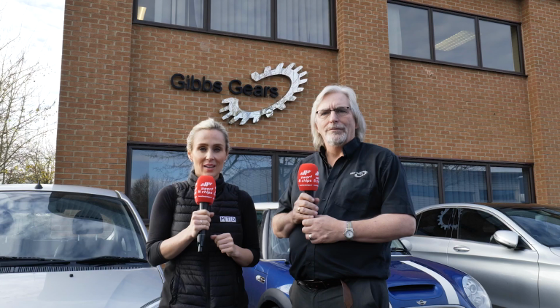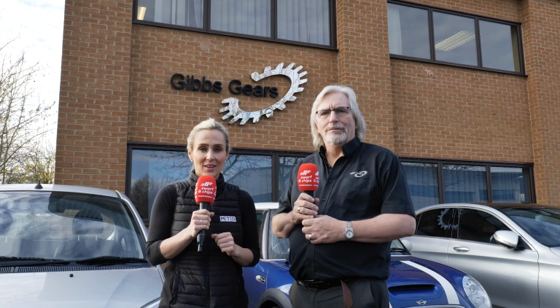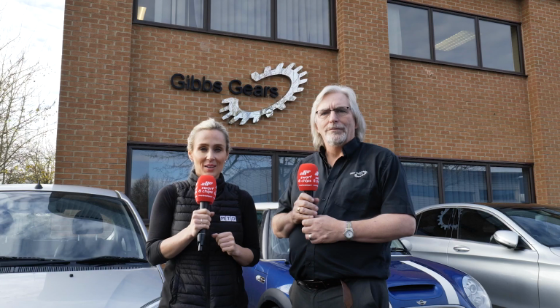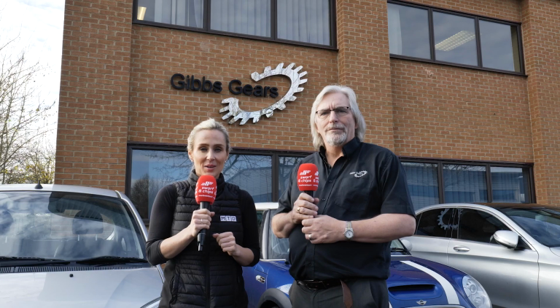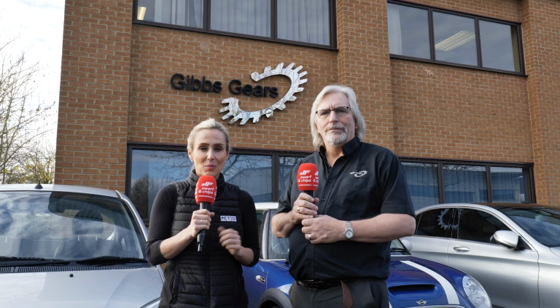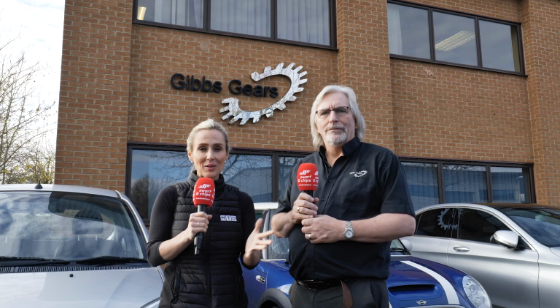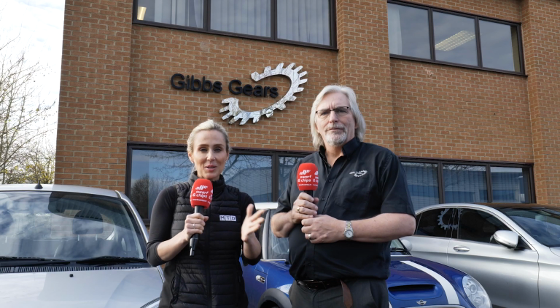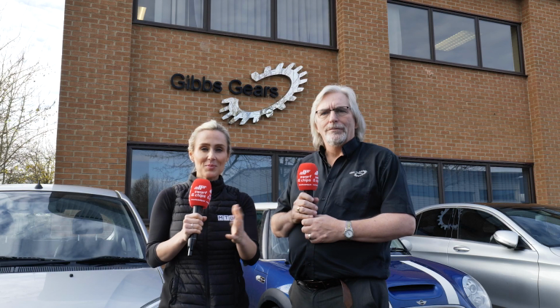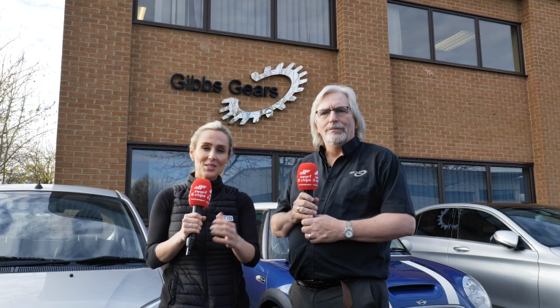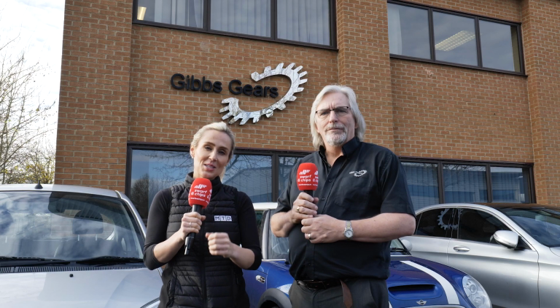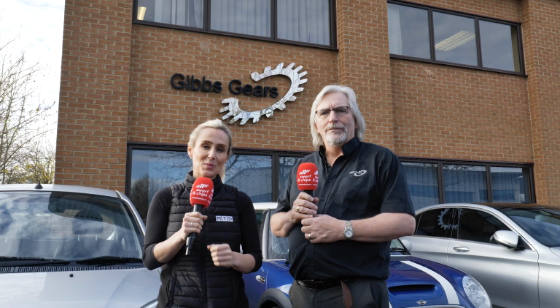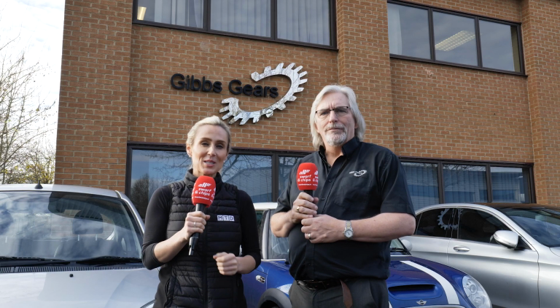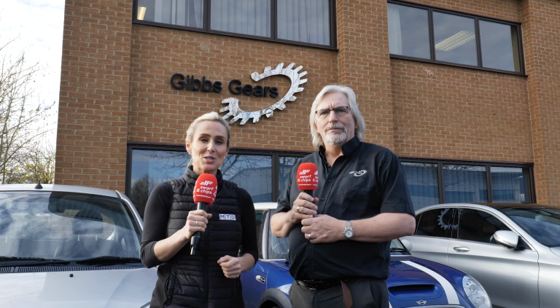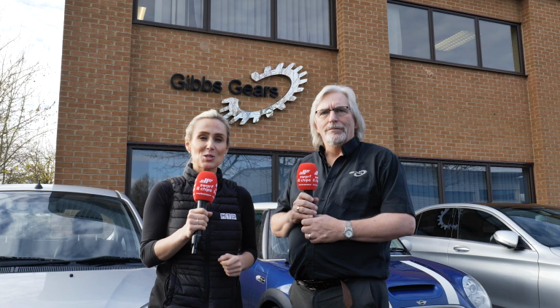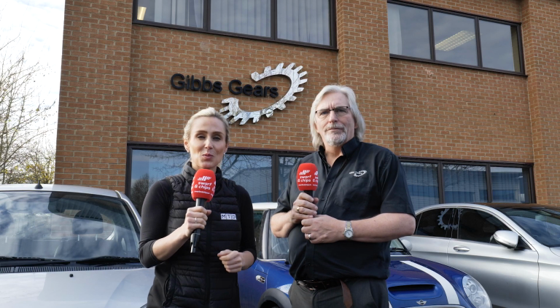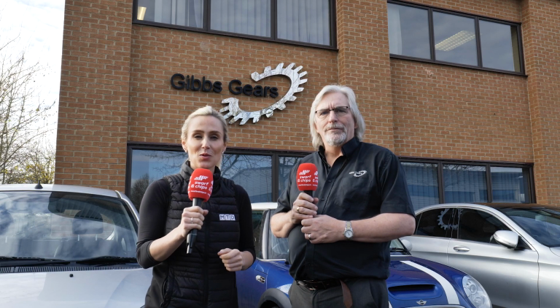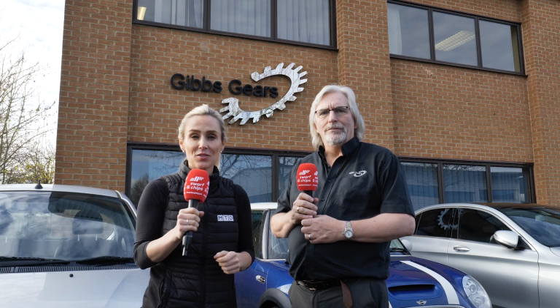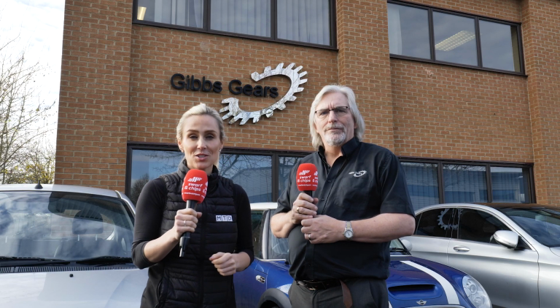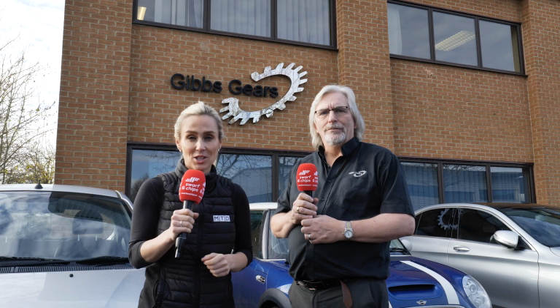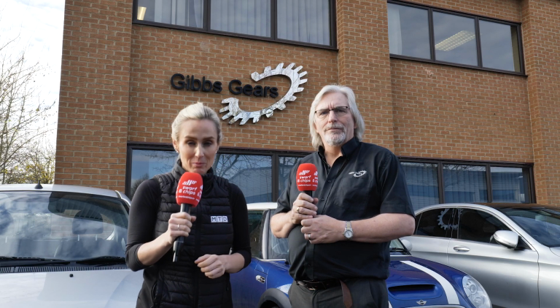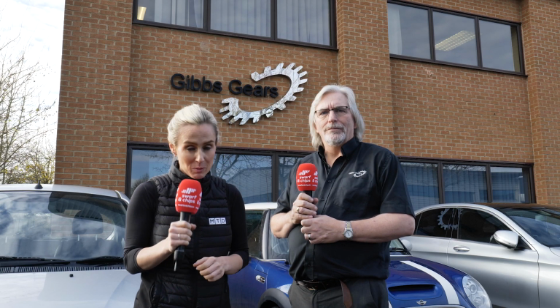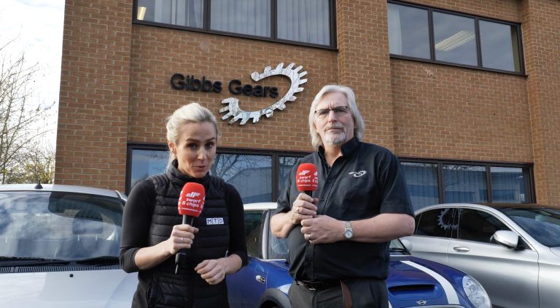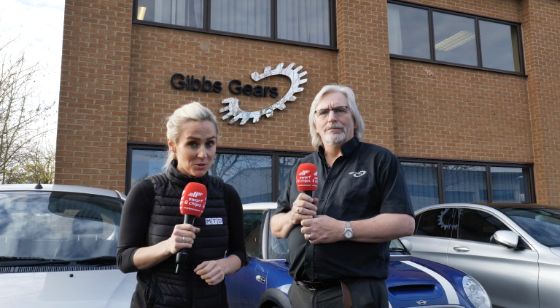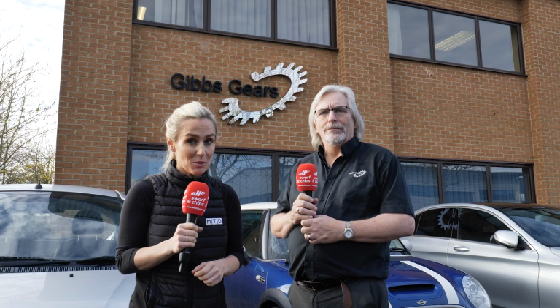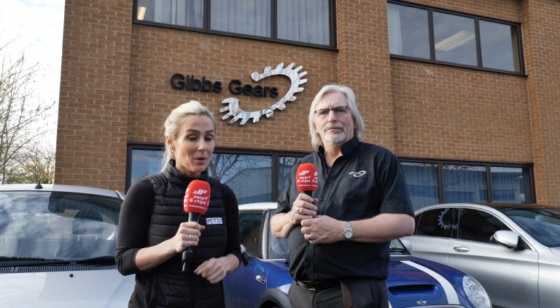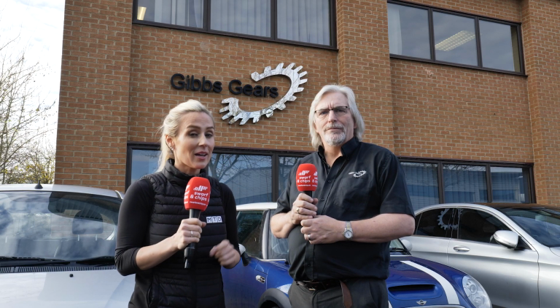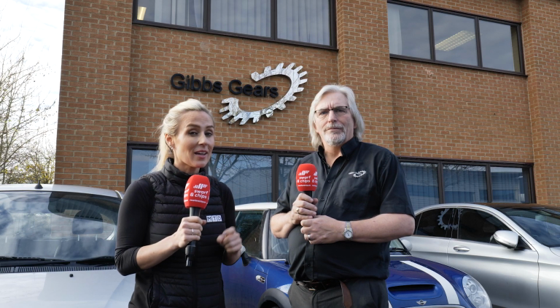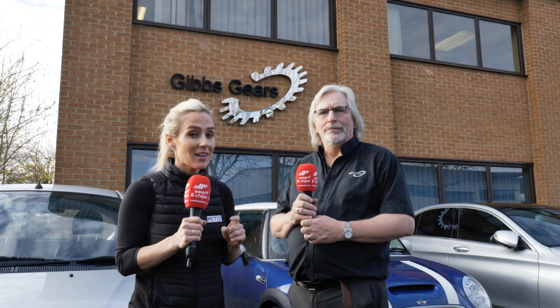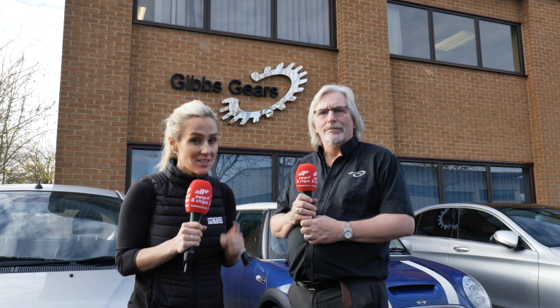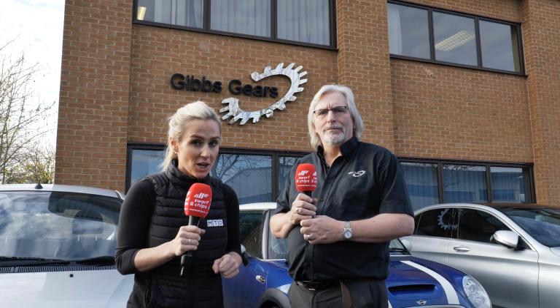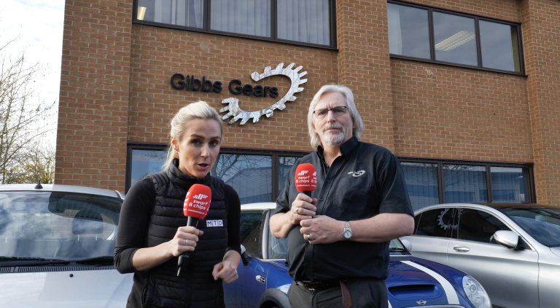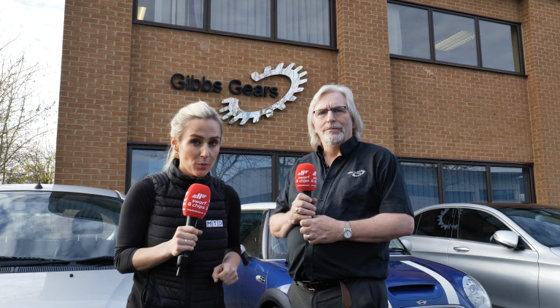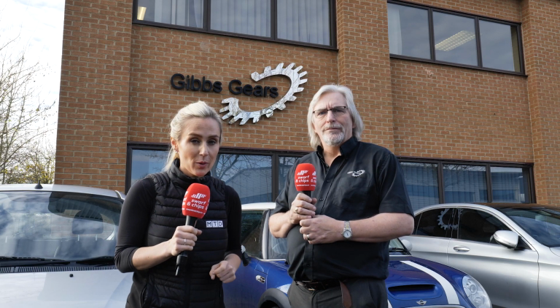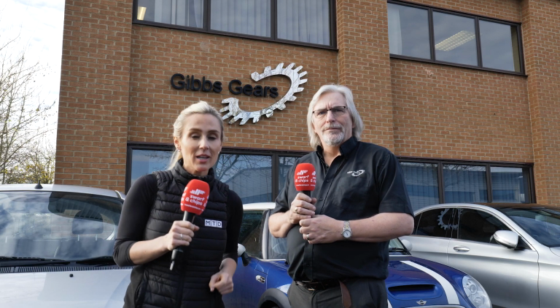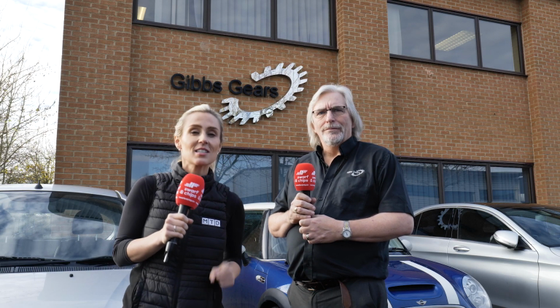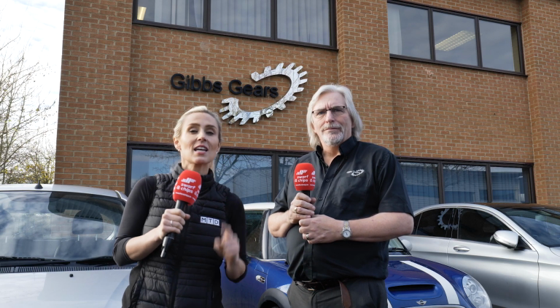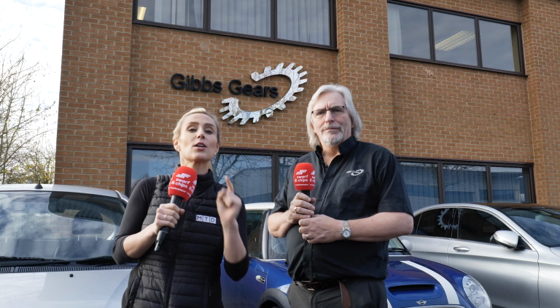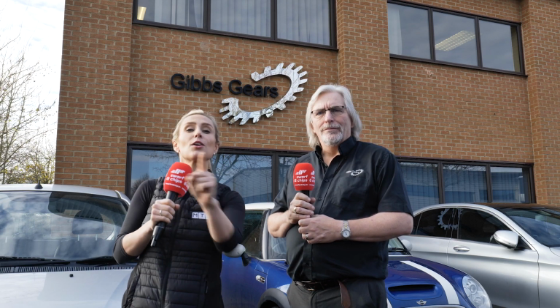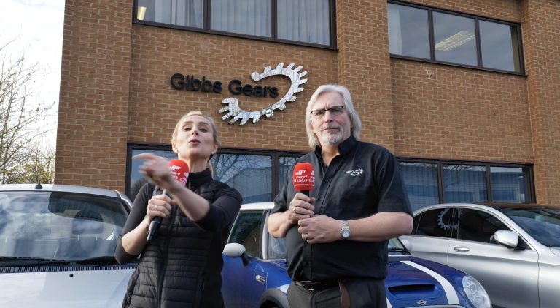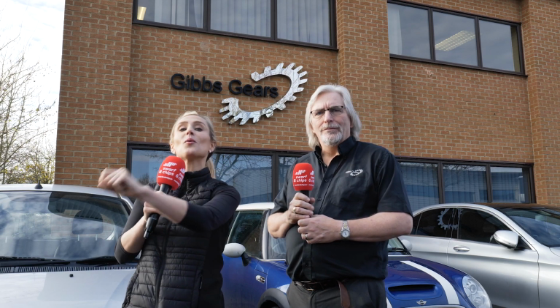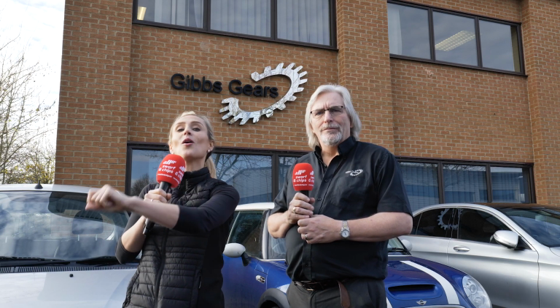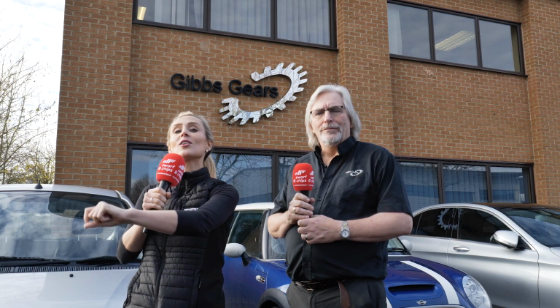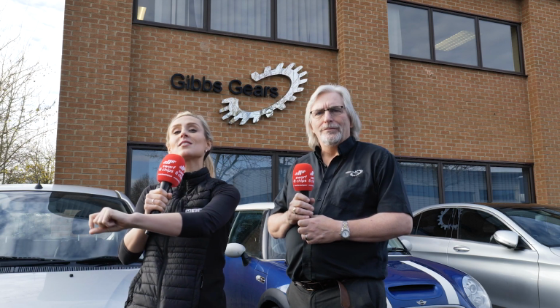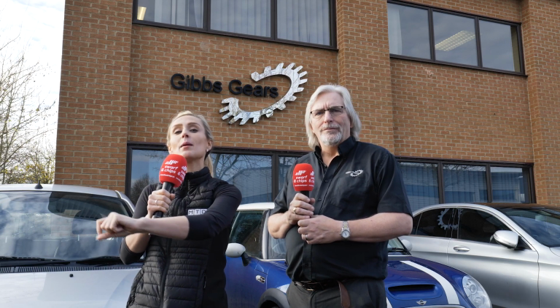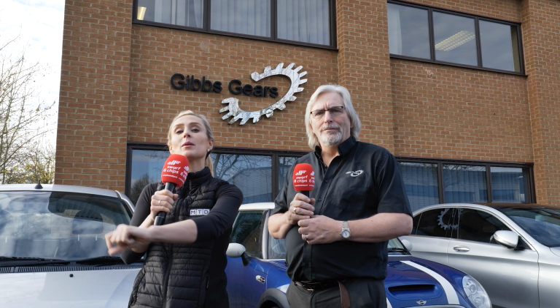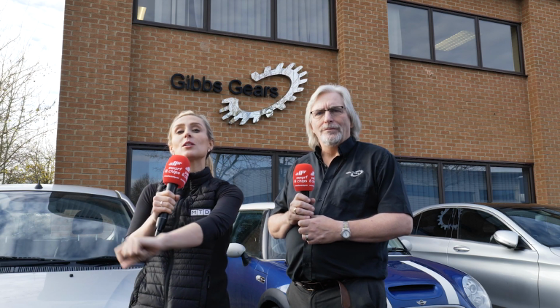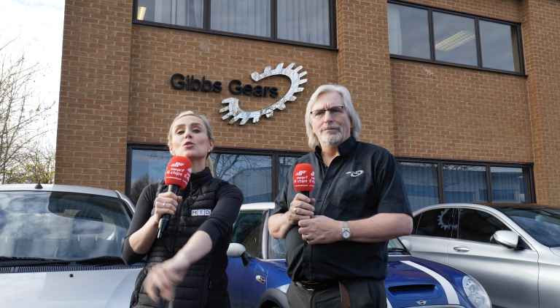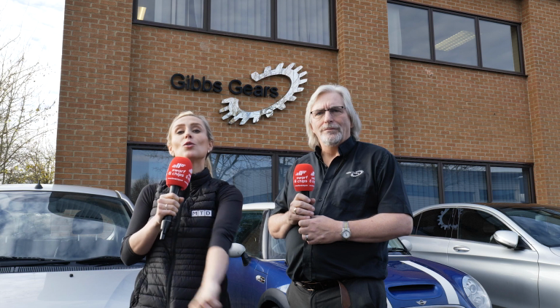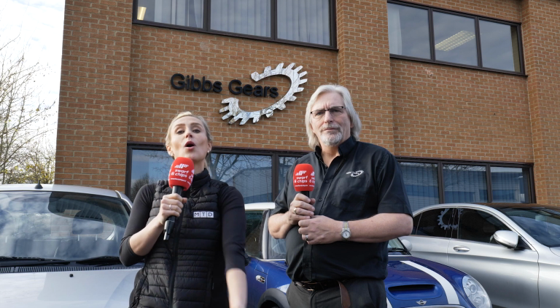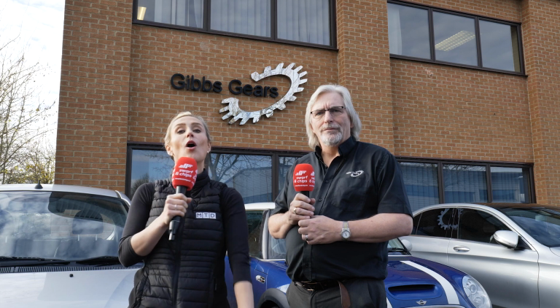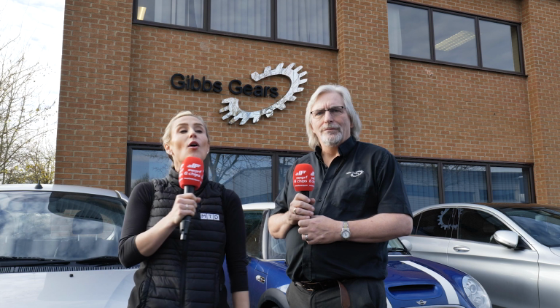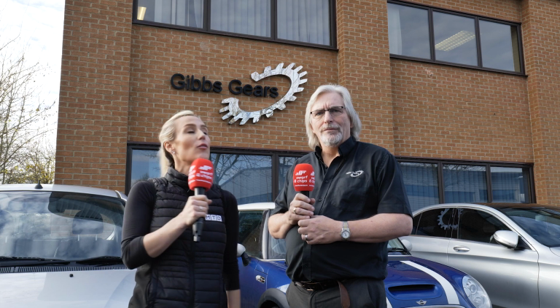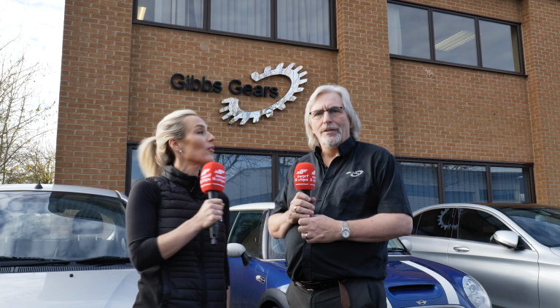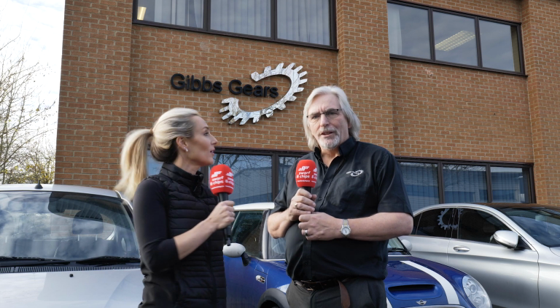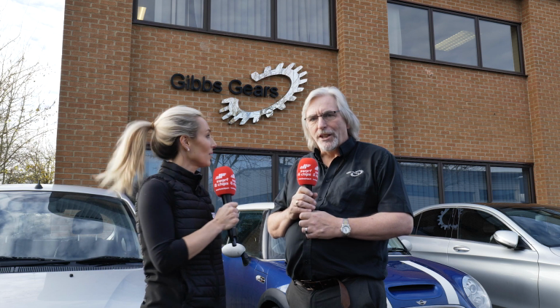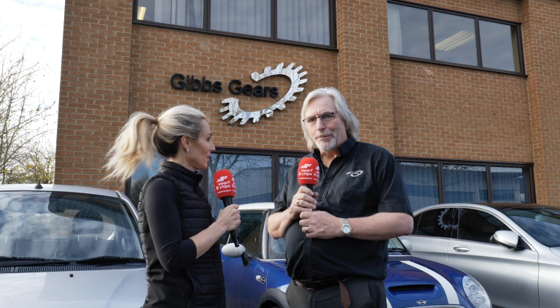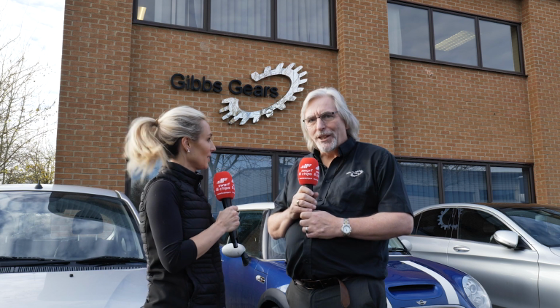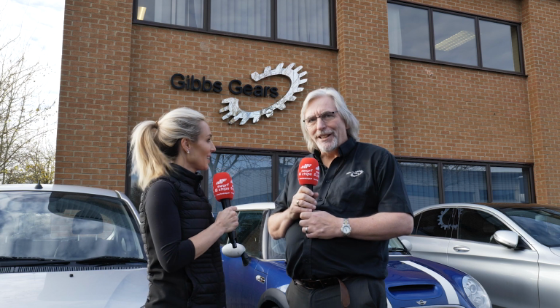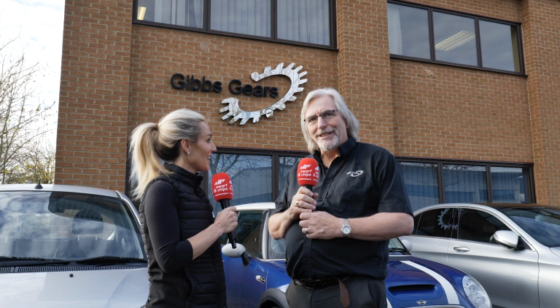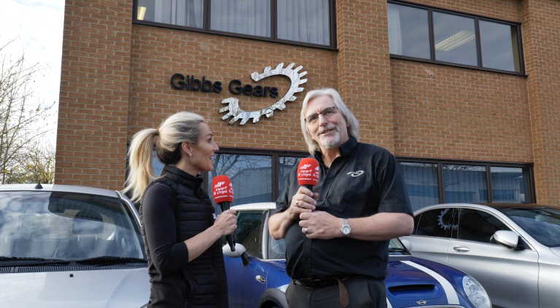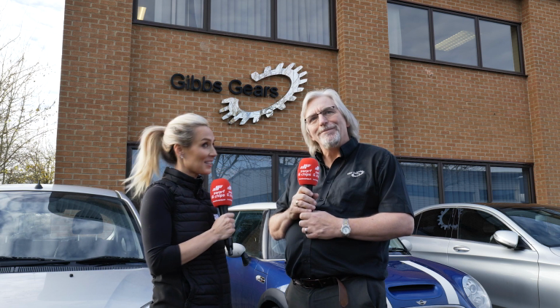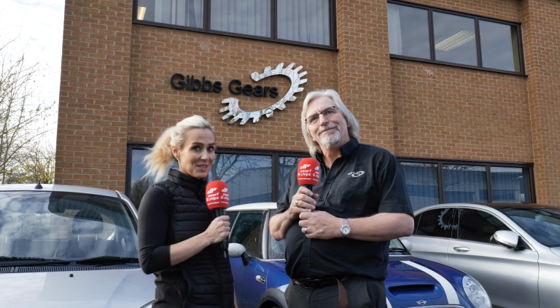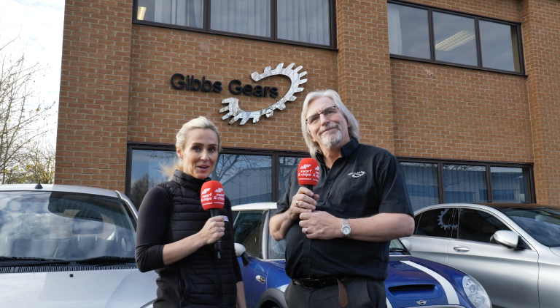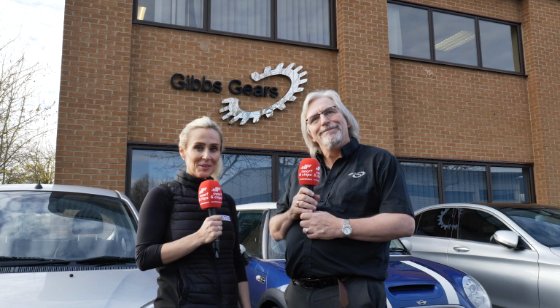Welcome to this week's Swarth and Chips, sponsored by Interco. We're going to take you on a 10-minute tour of Gibbs Gears. Let's go.